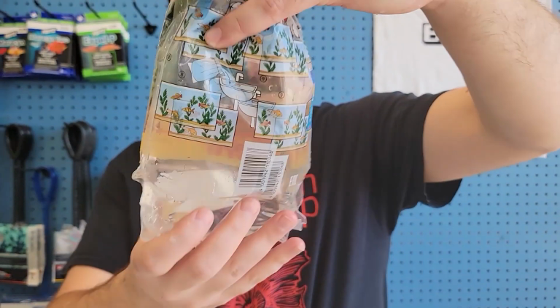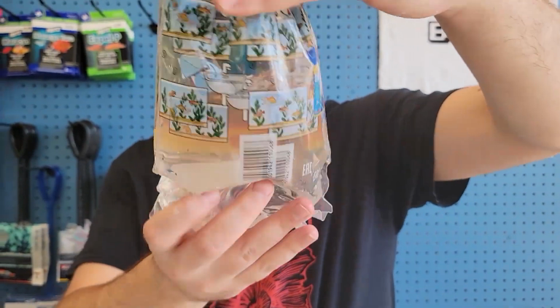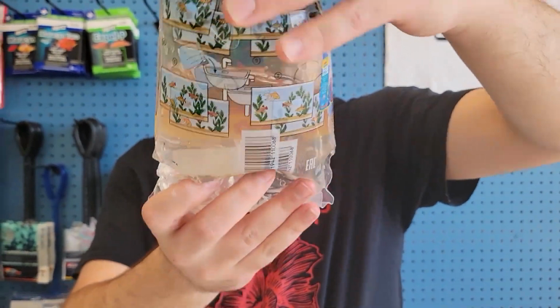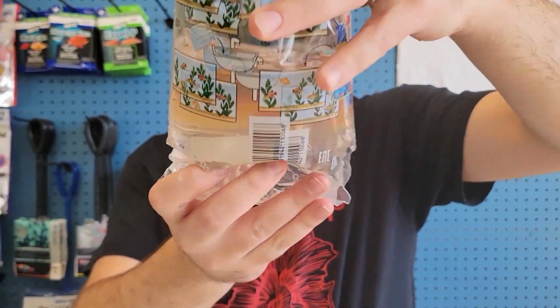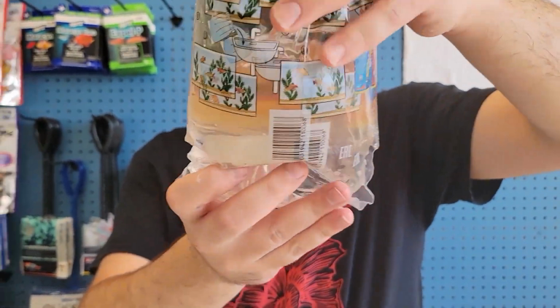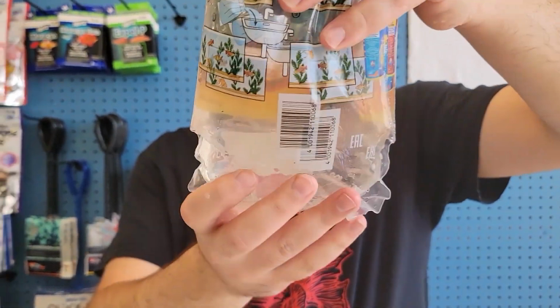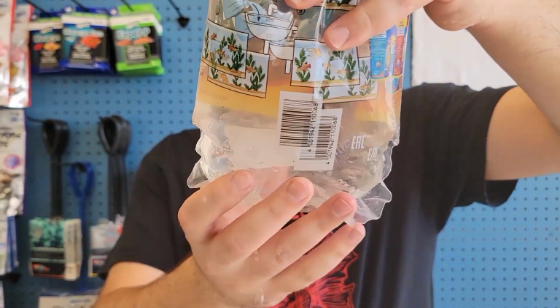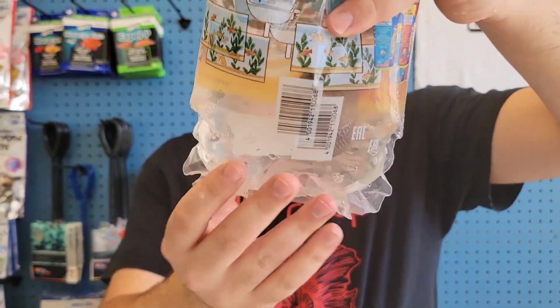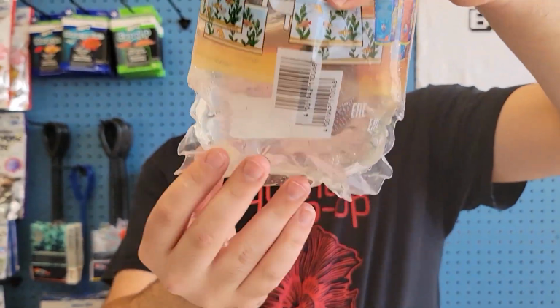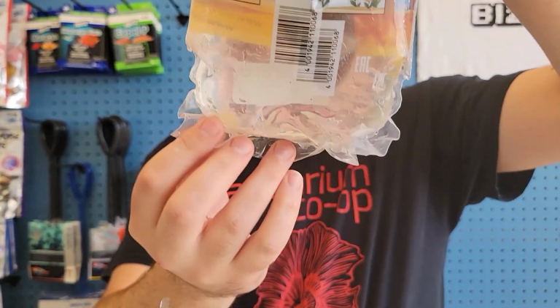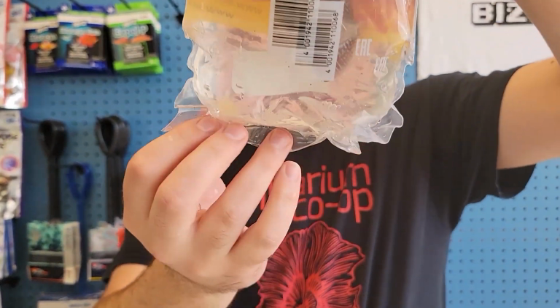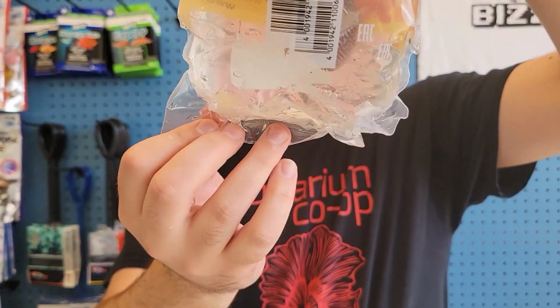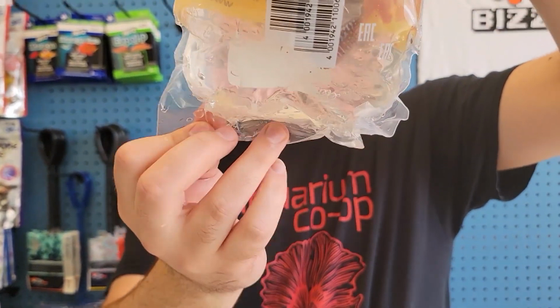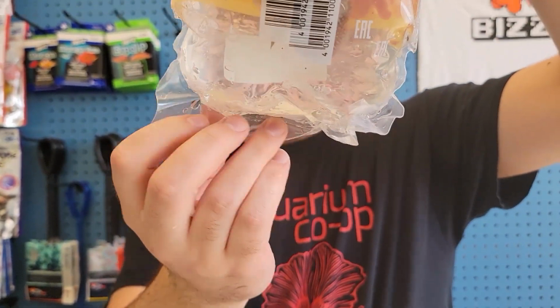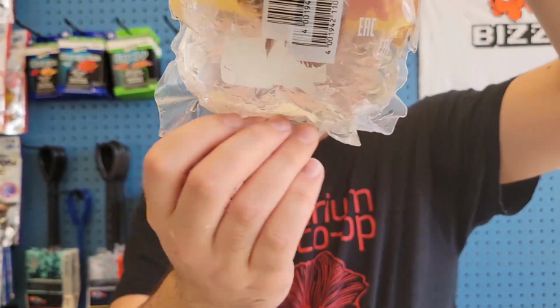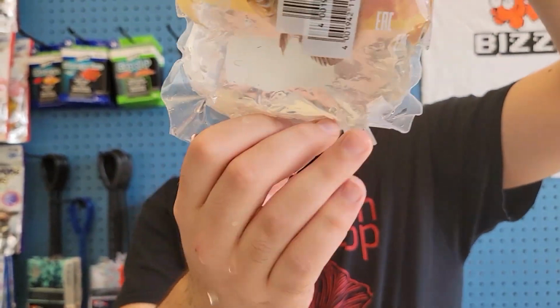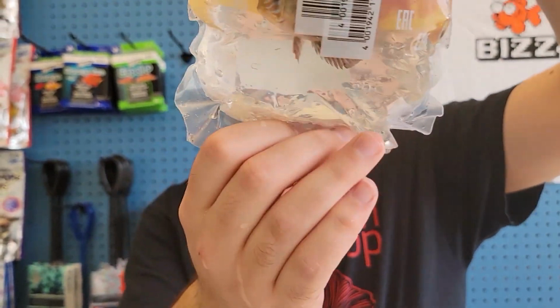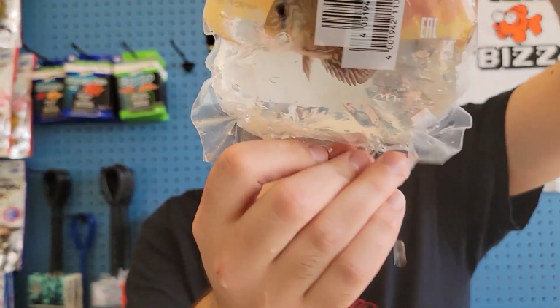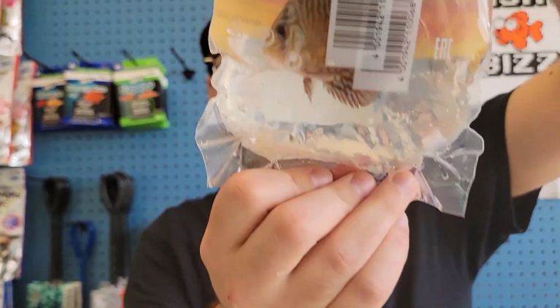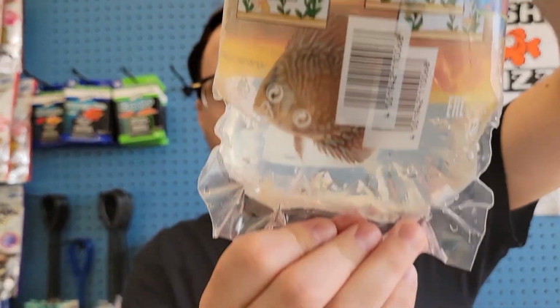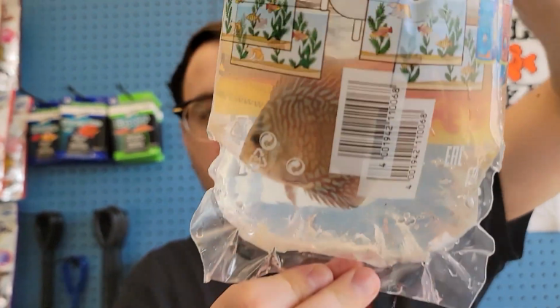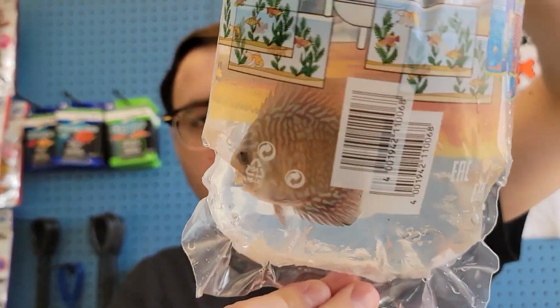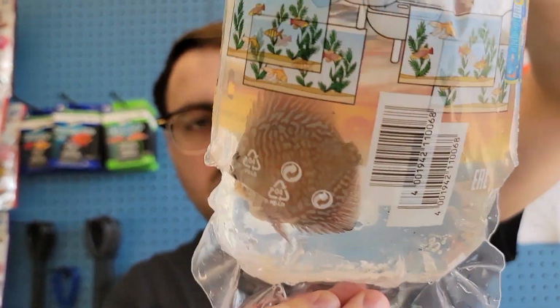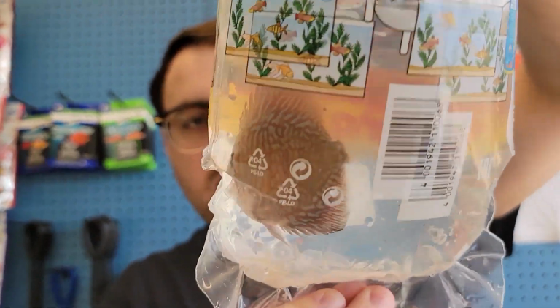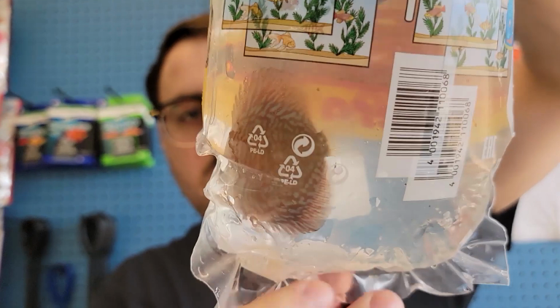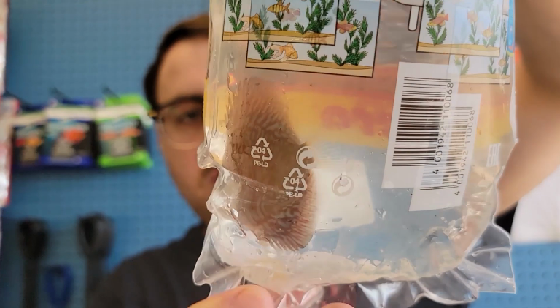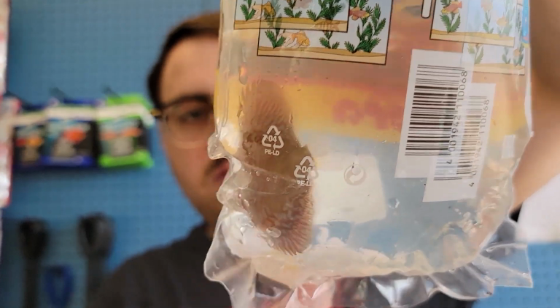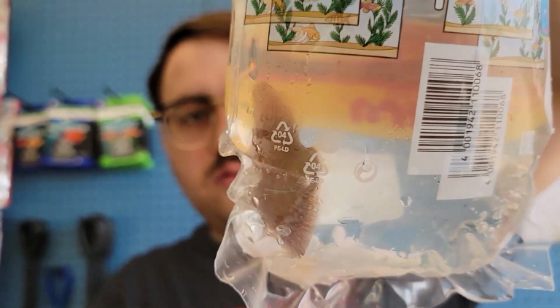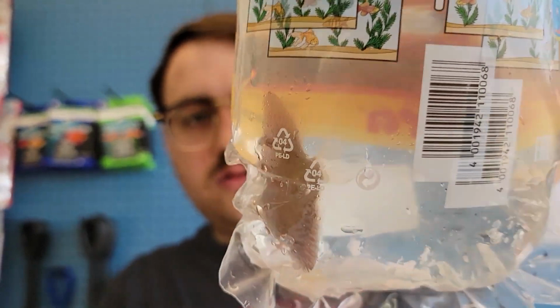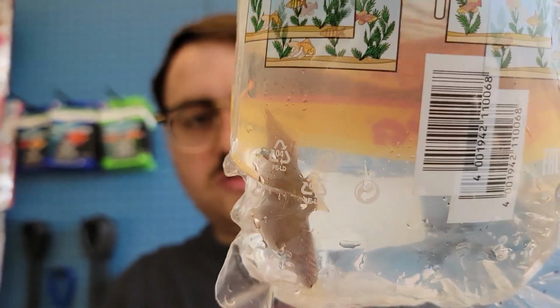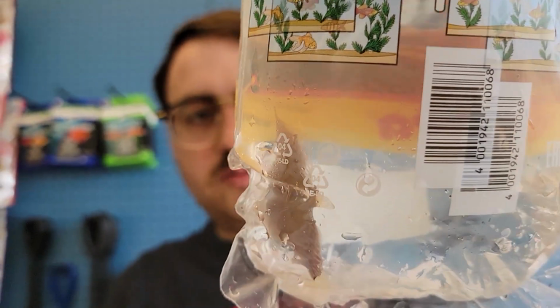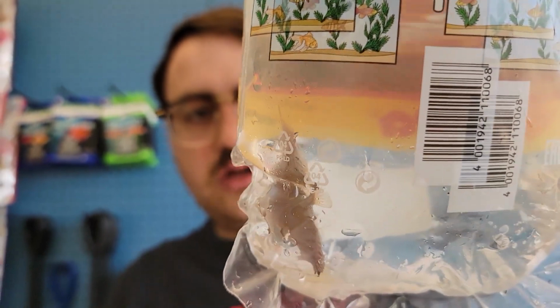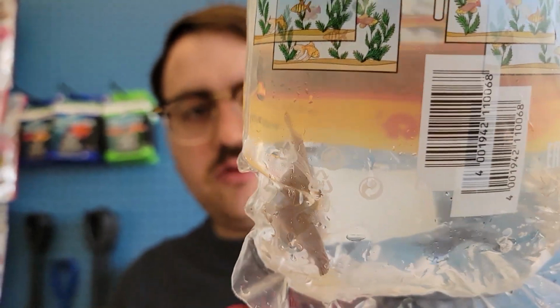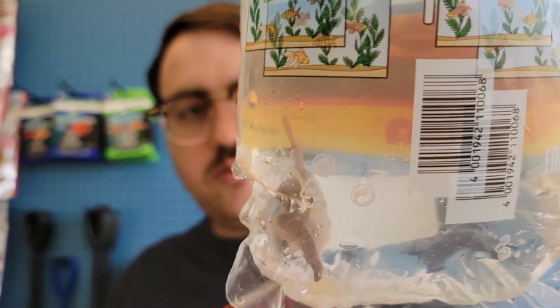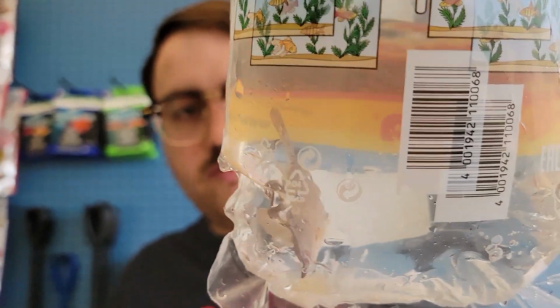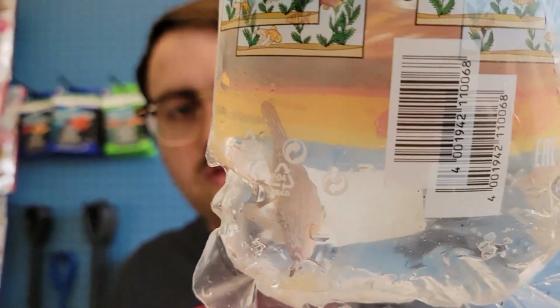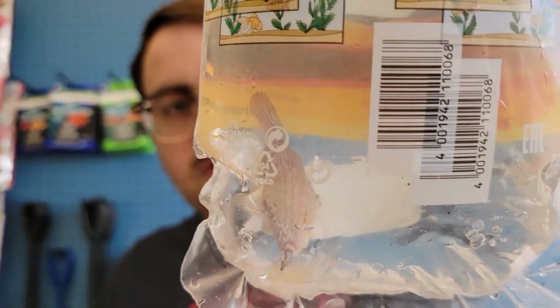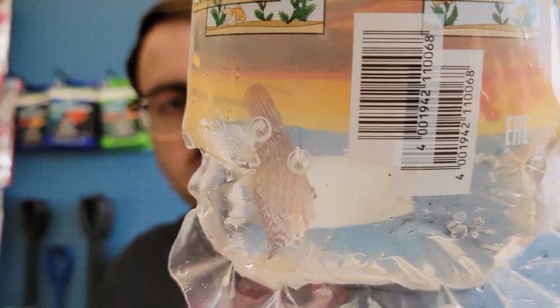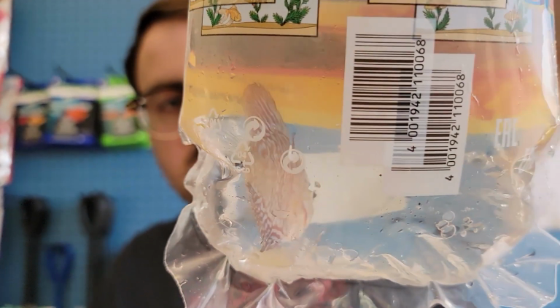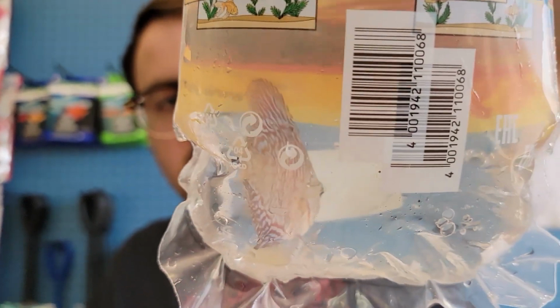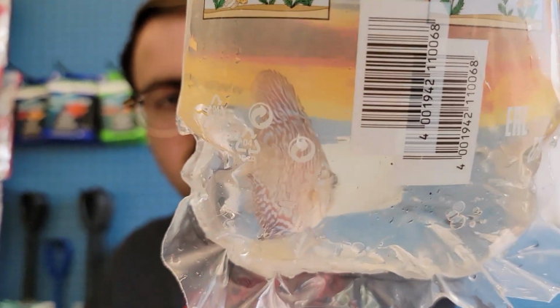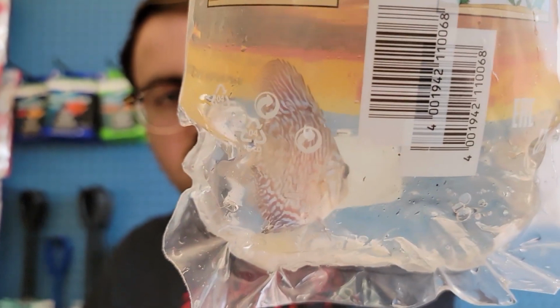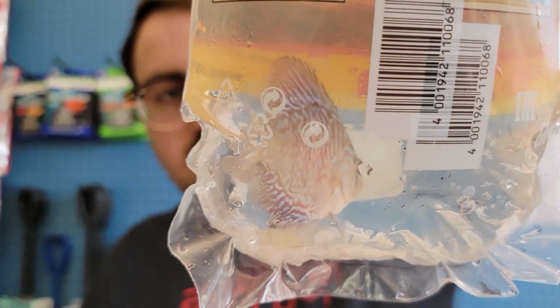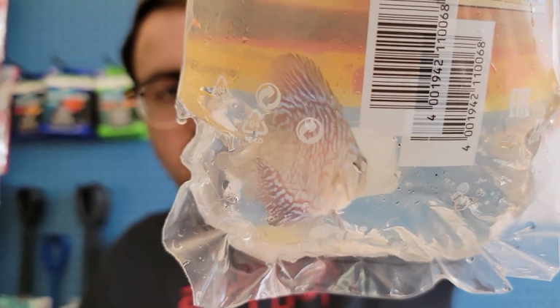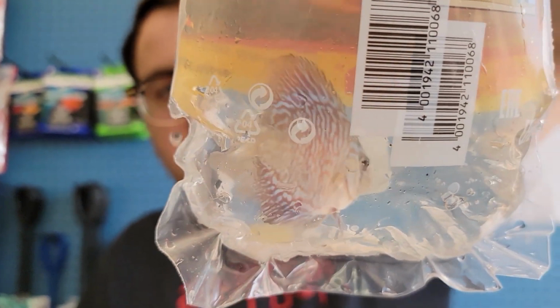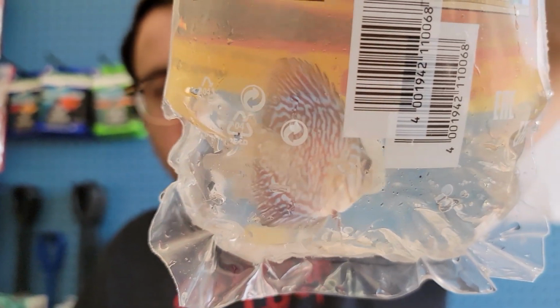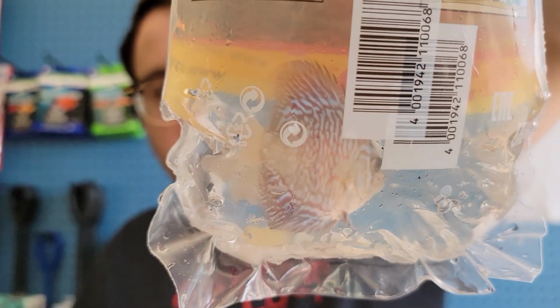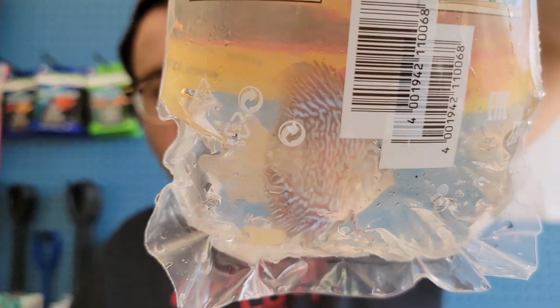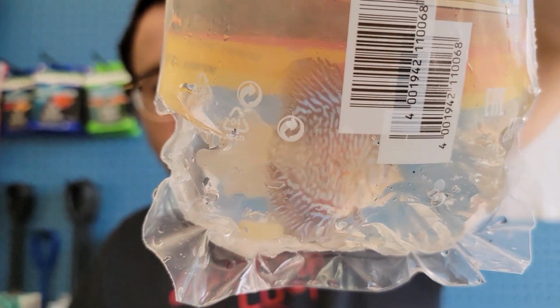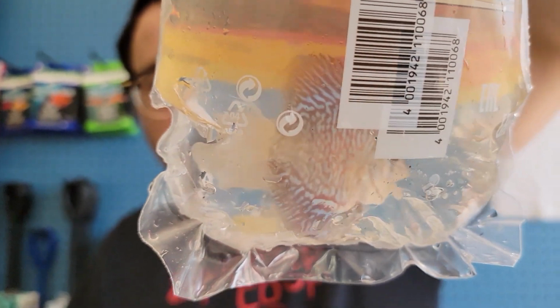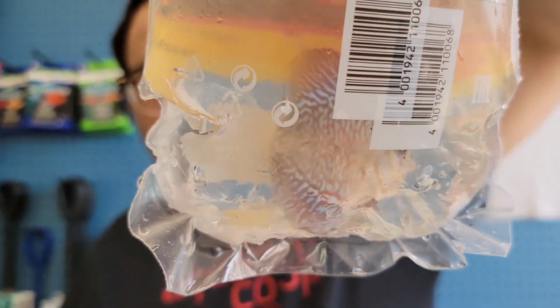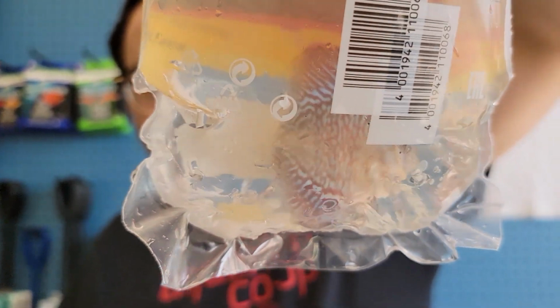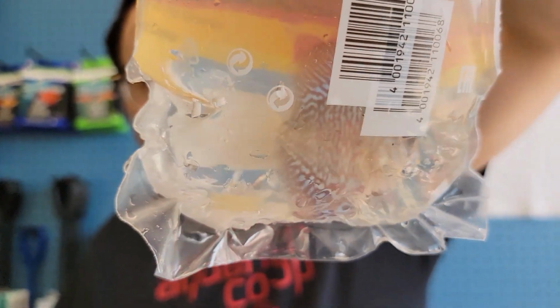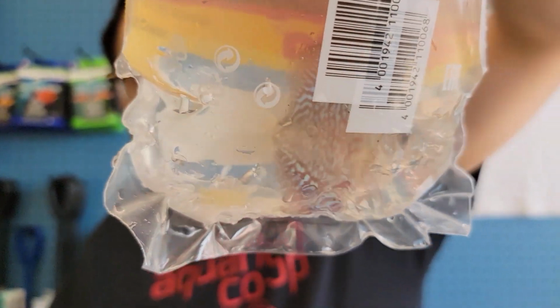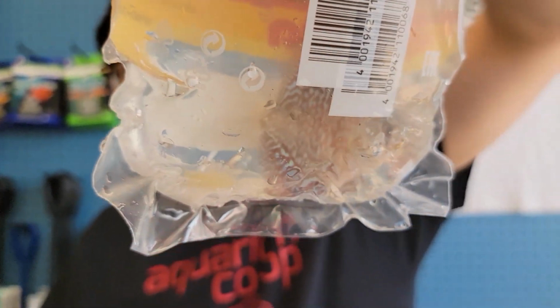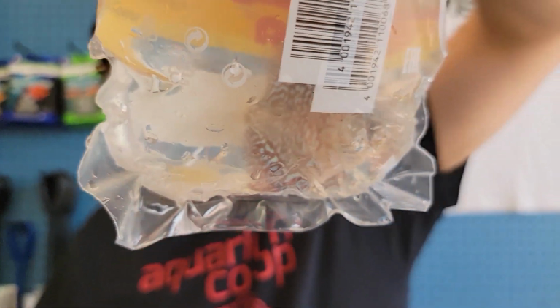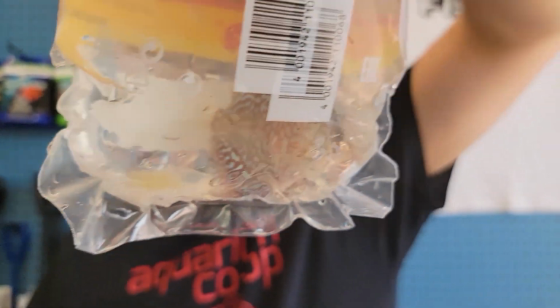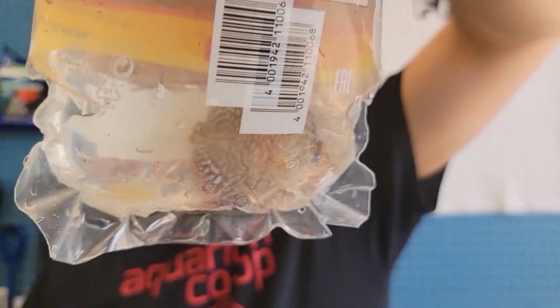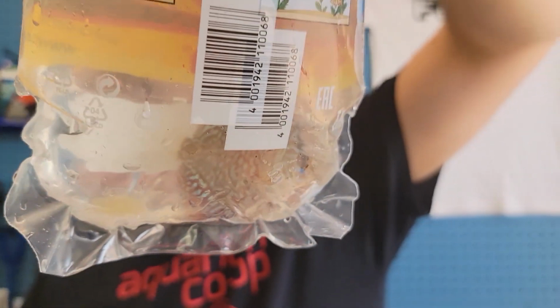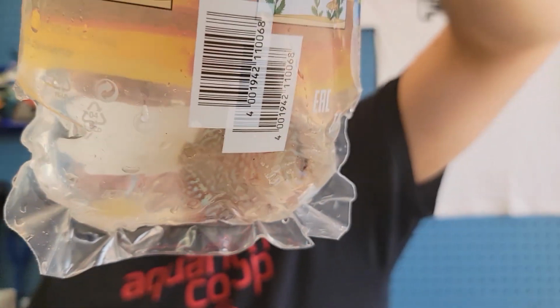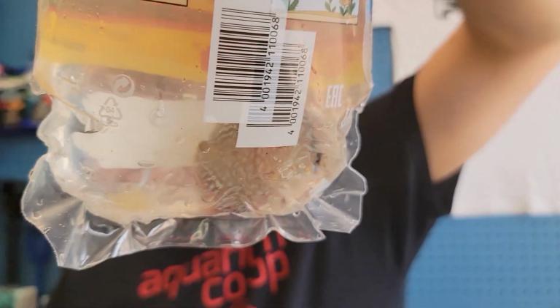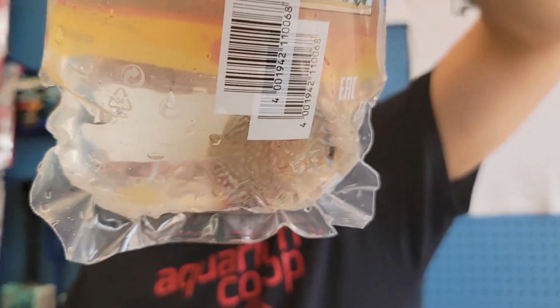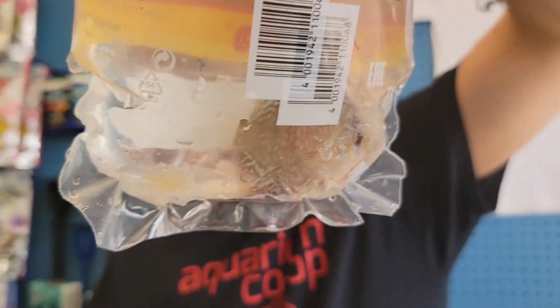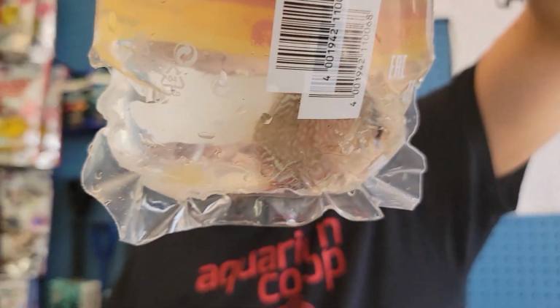Here's the one tiger turquoise discus that we got. These ones are probably one of my favorites — really nice striking pattern even when they're small.